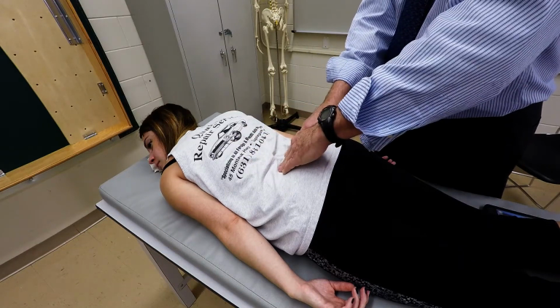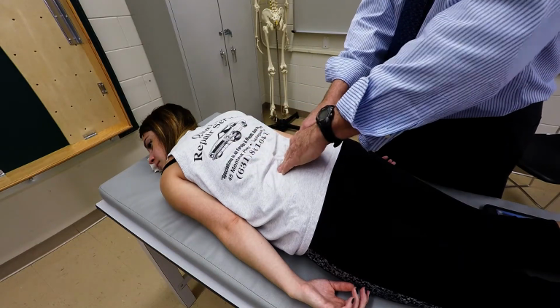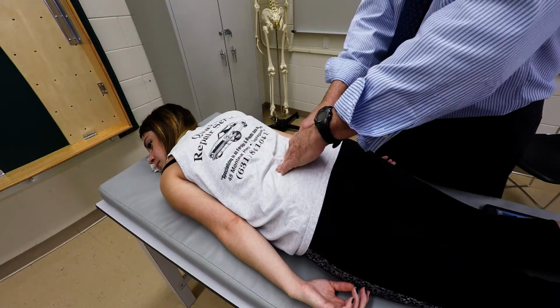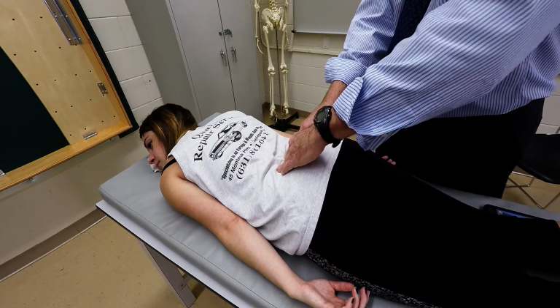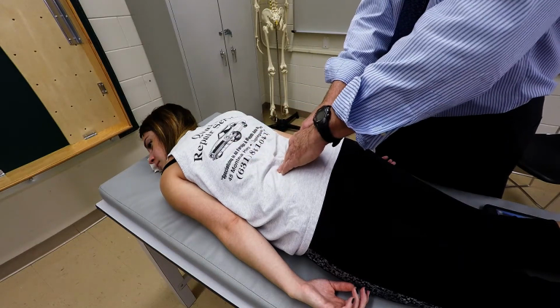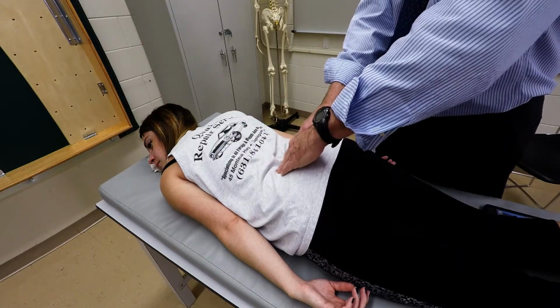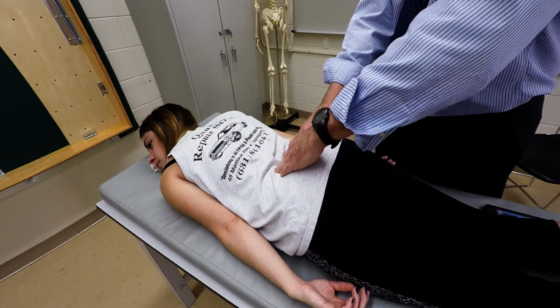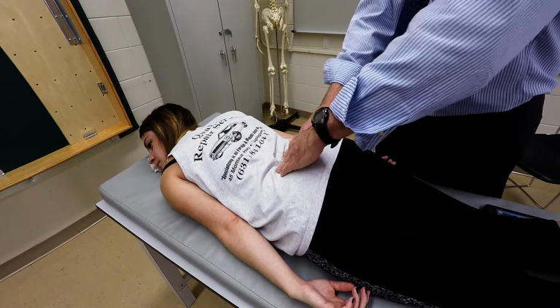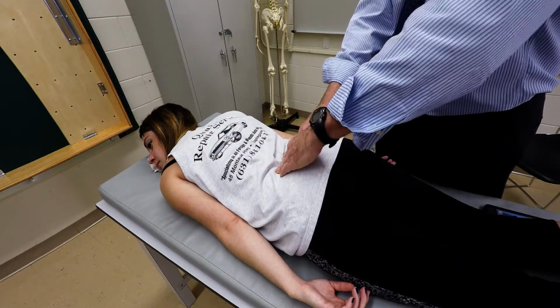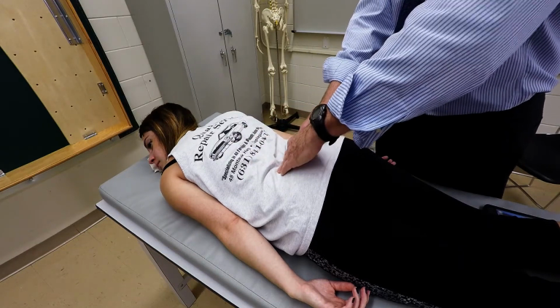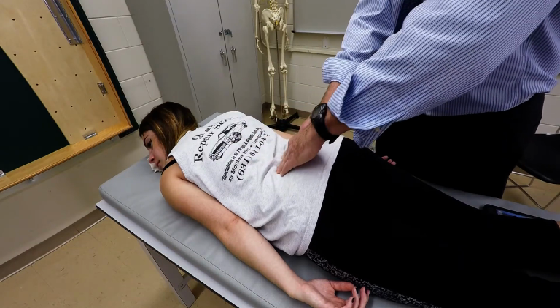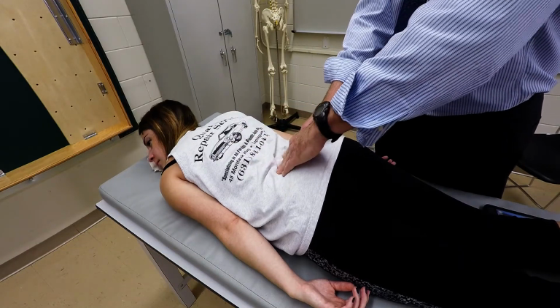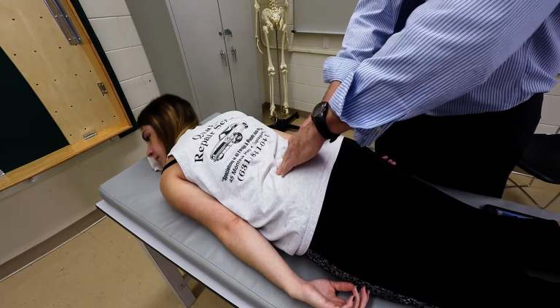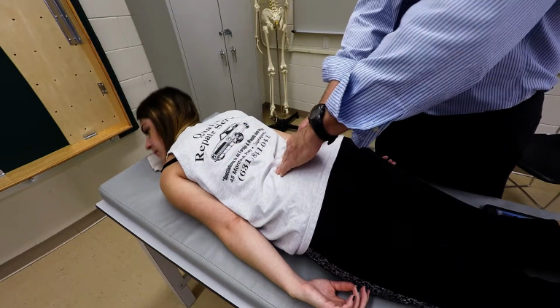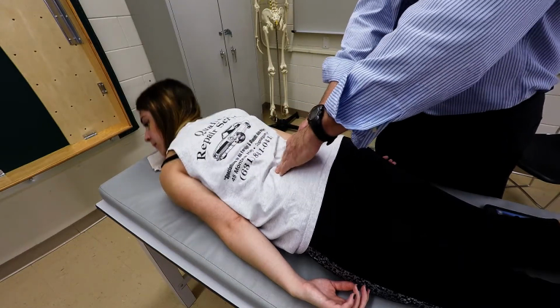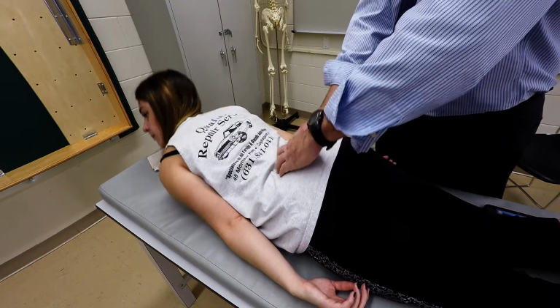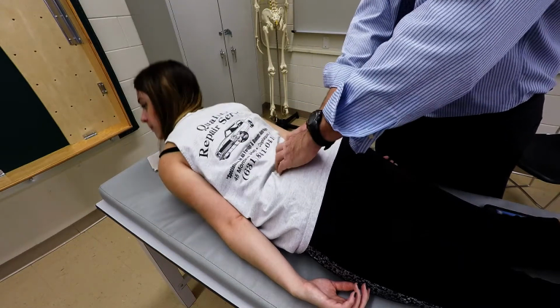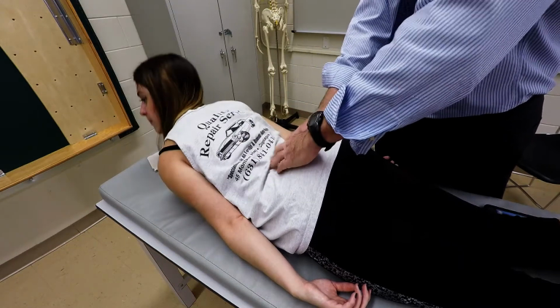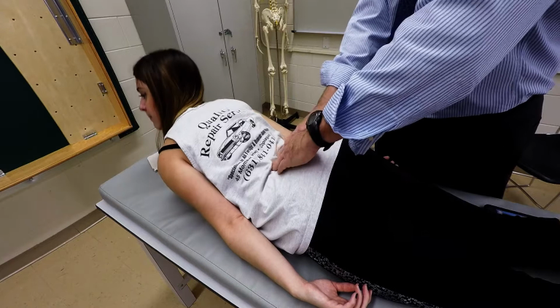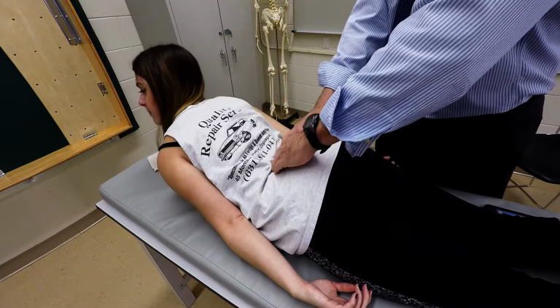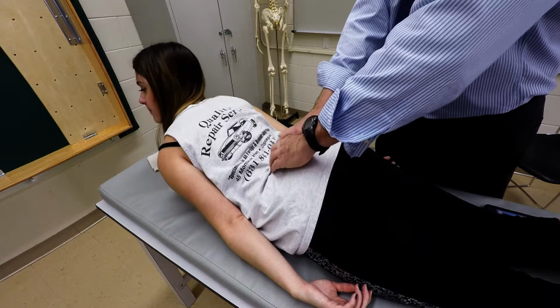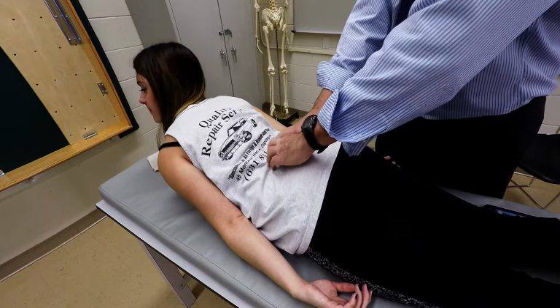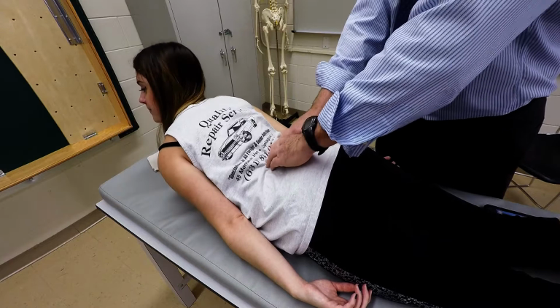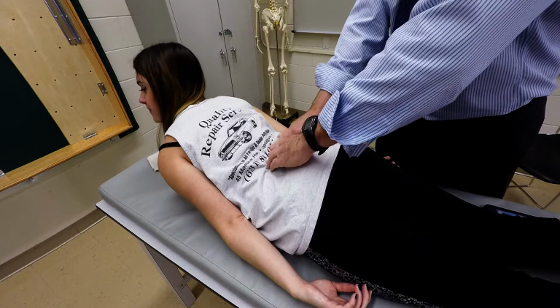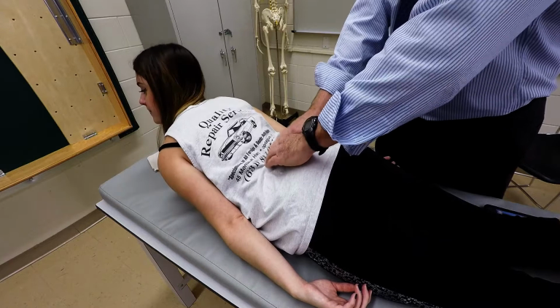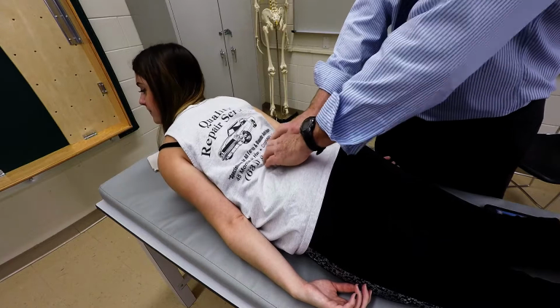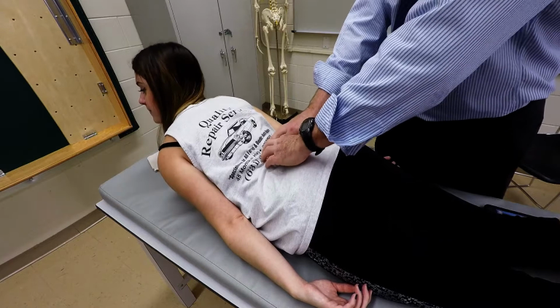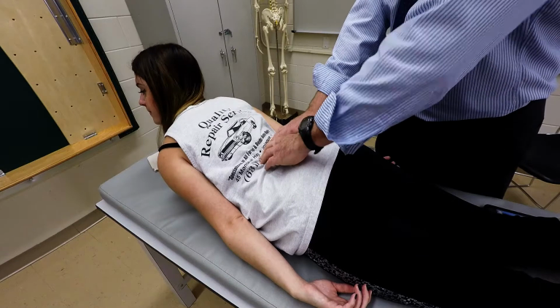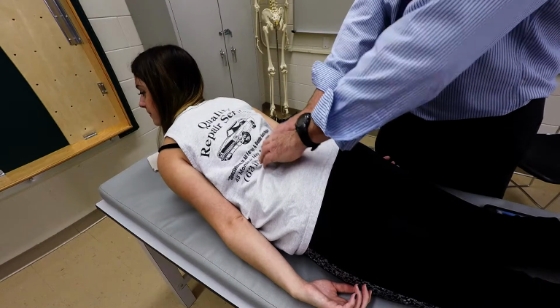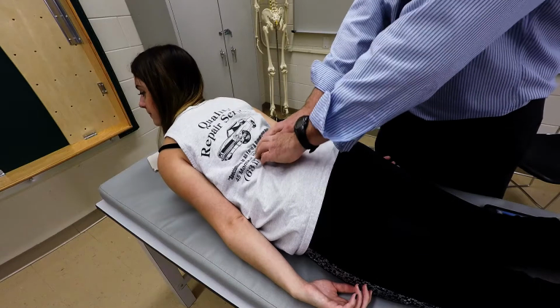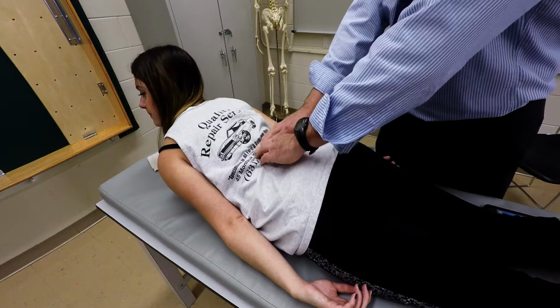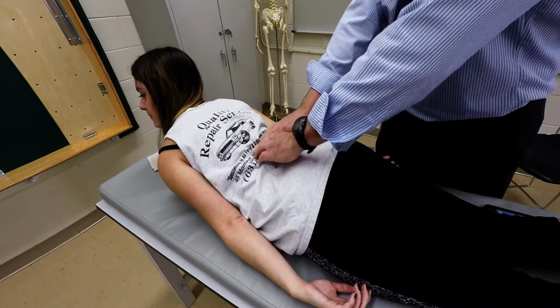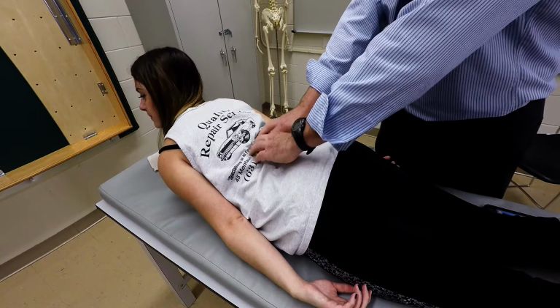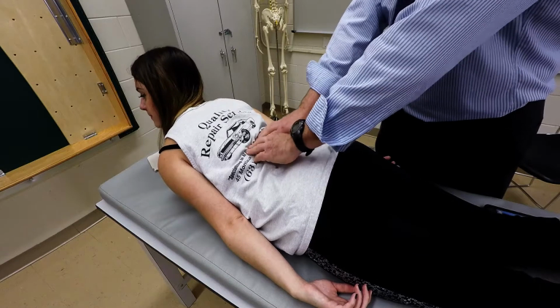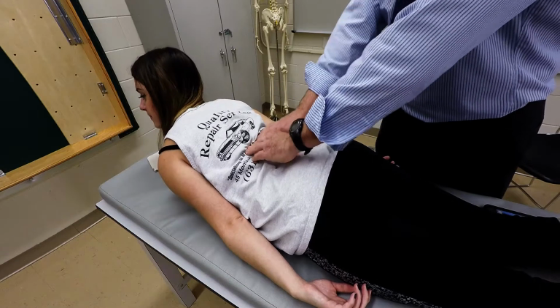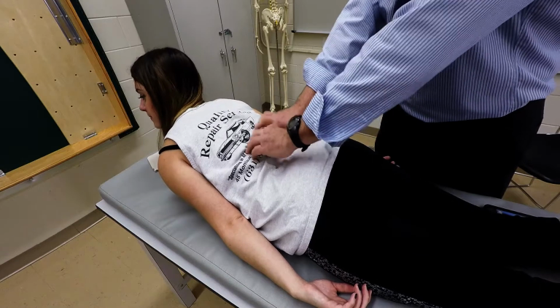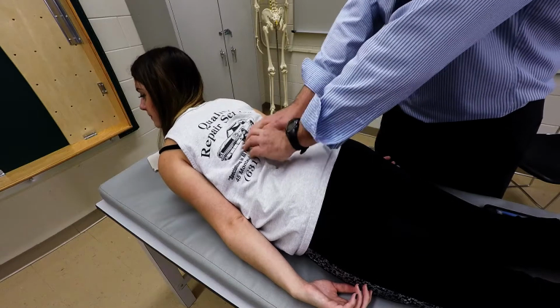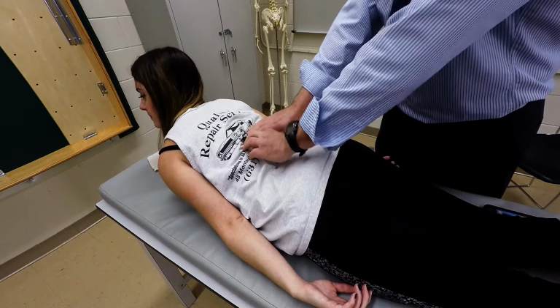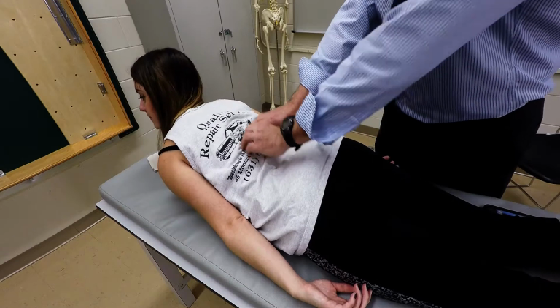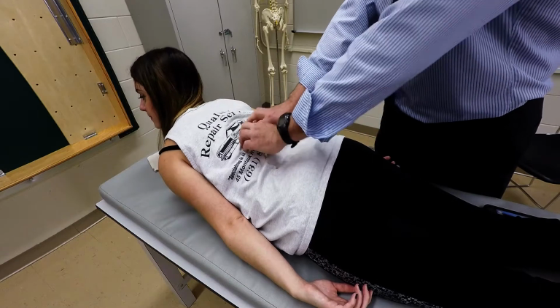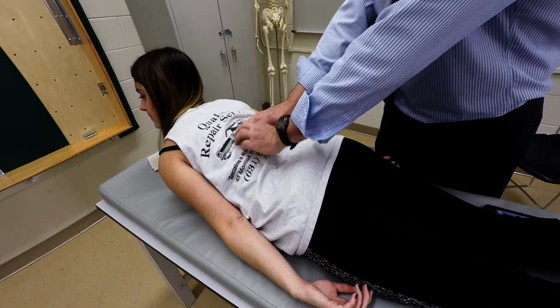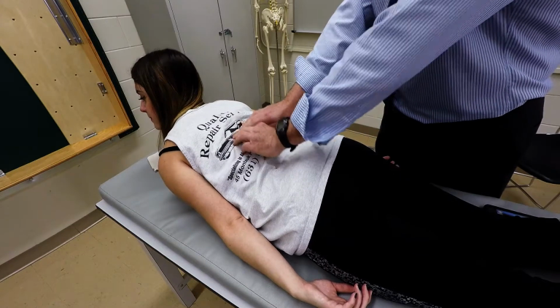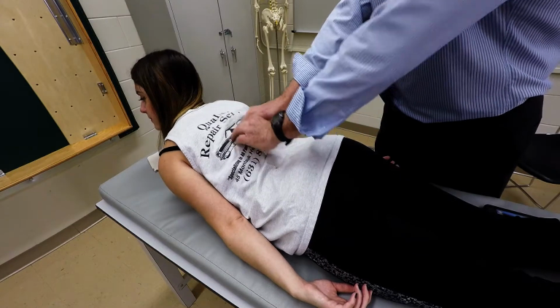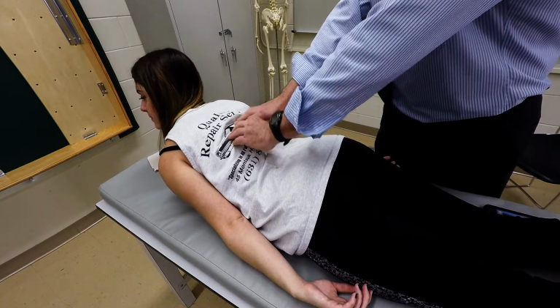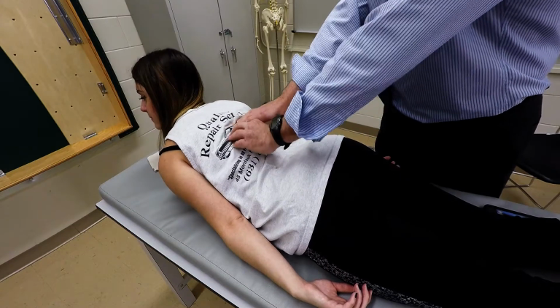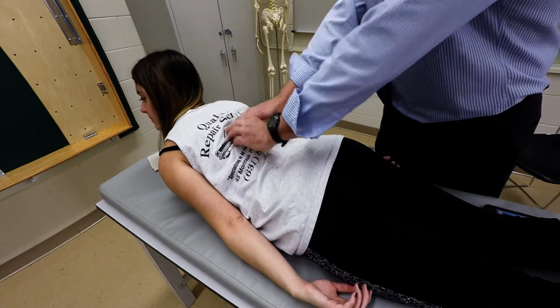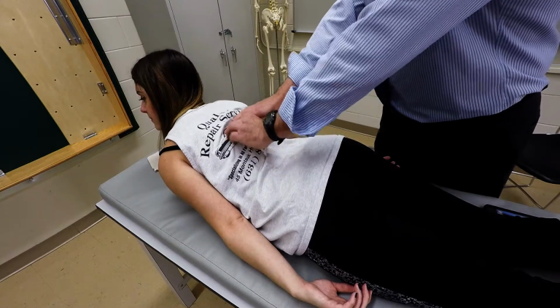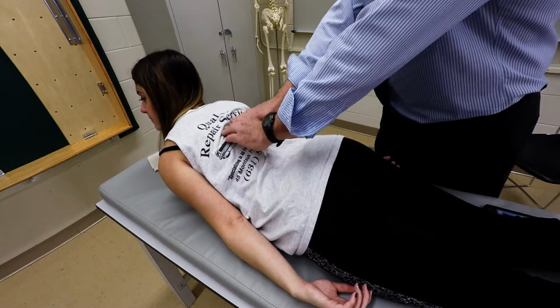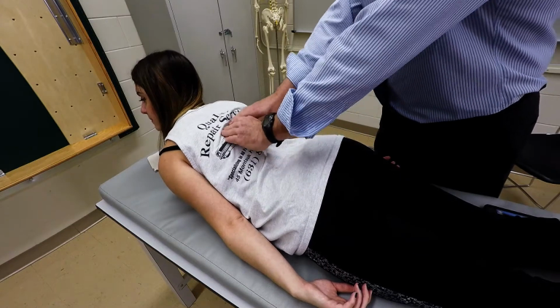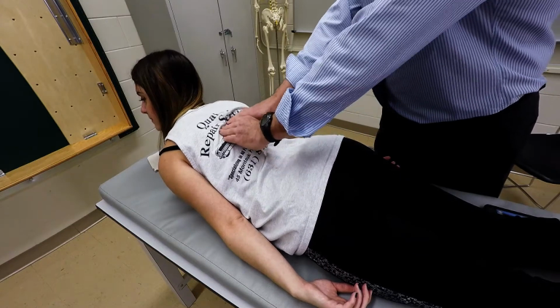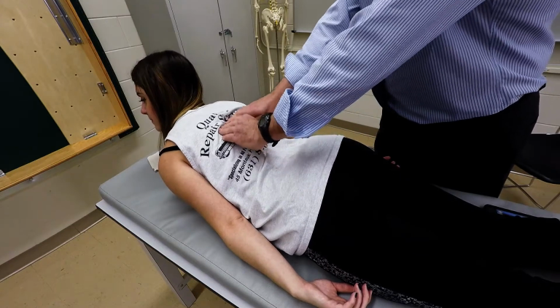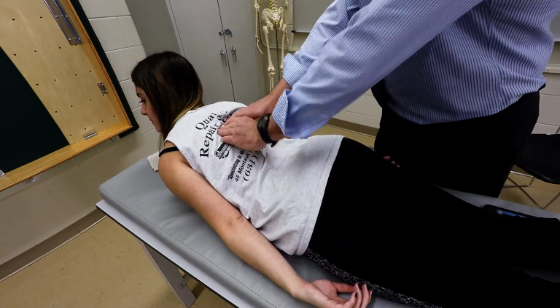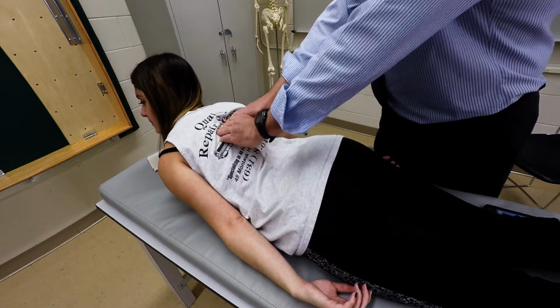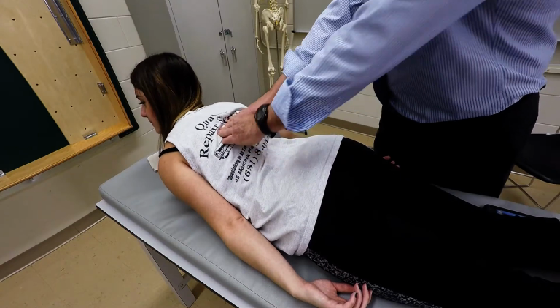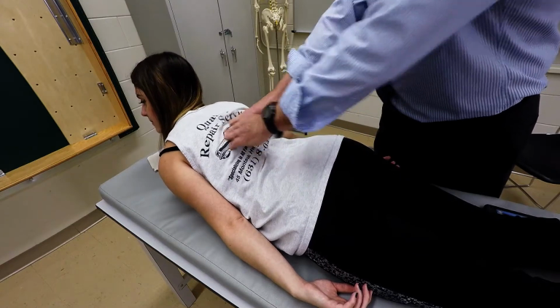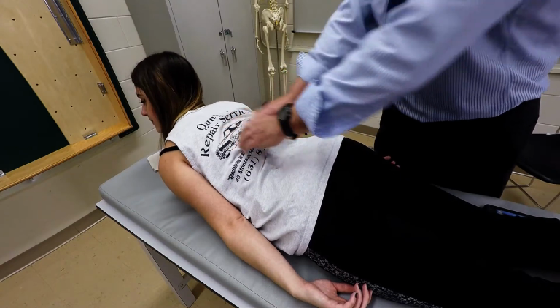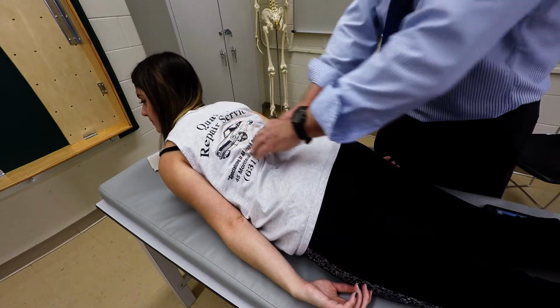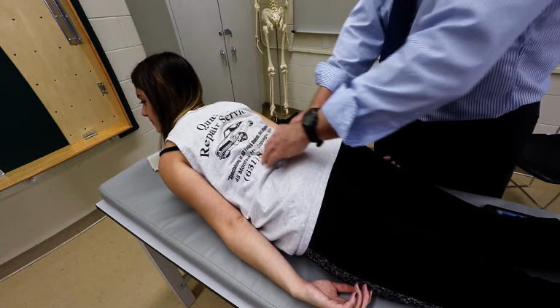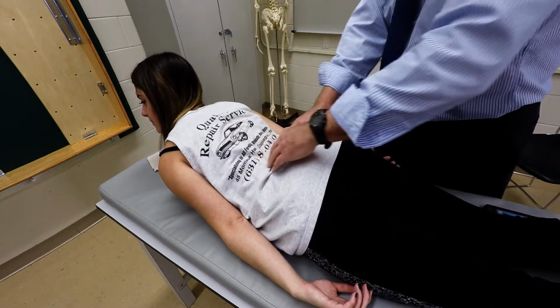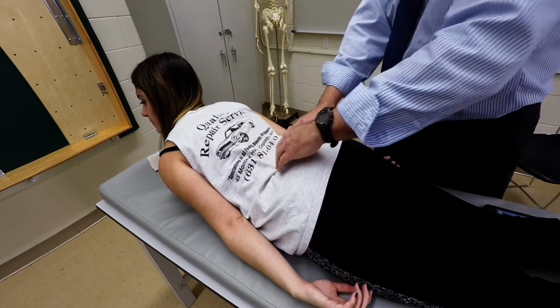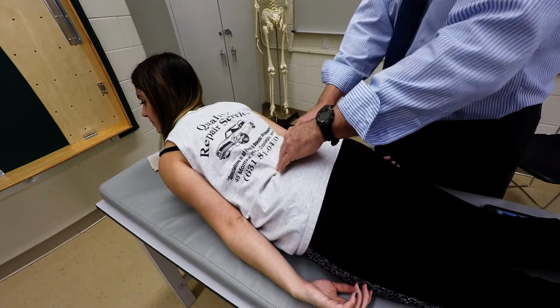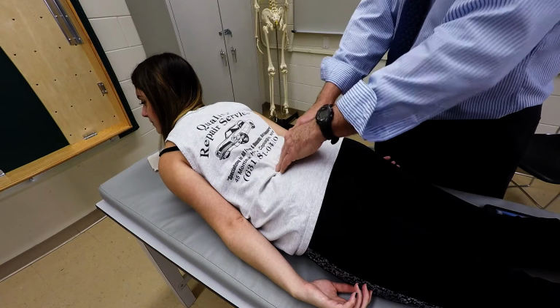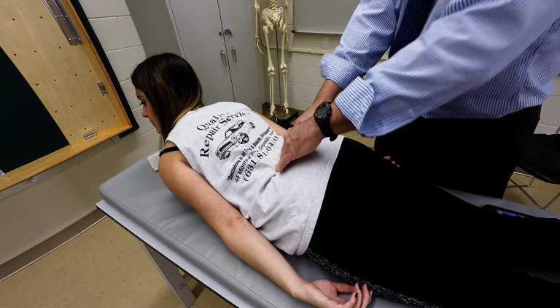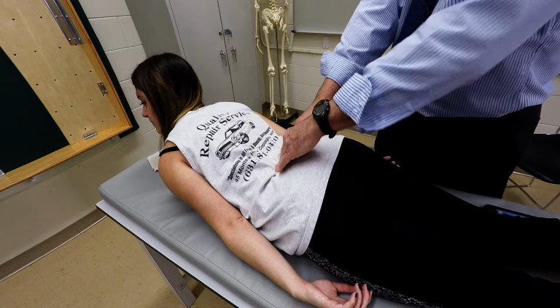Go right ahead — lift up — and then you can just palpate the erector spinae group along those areas.